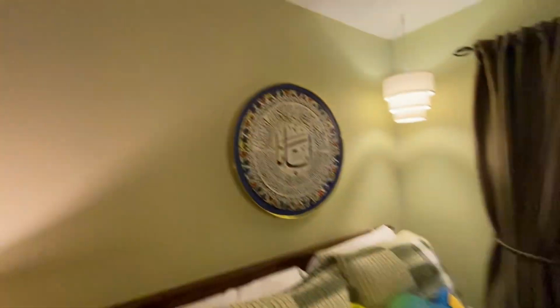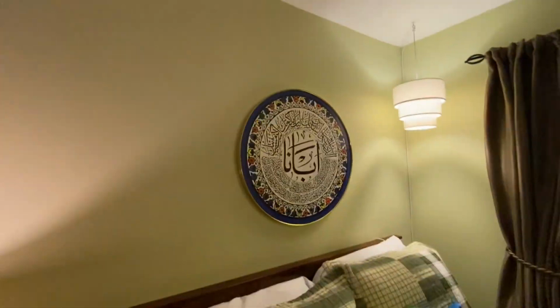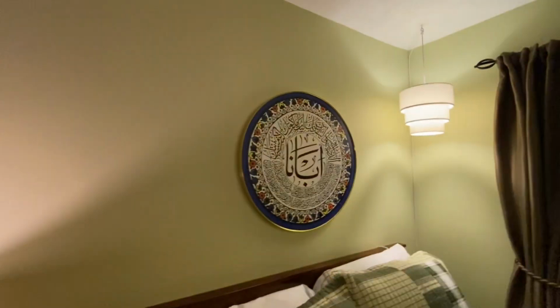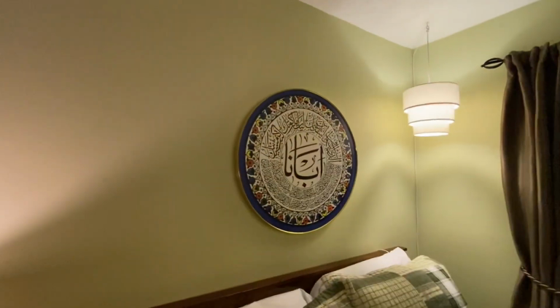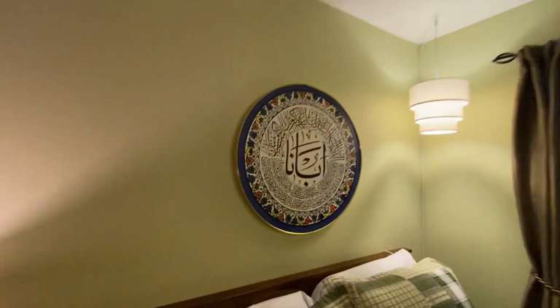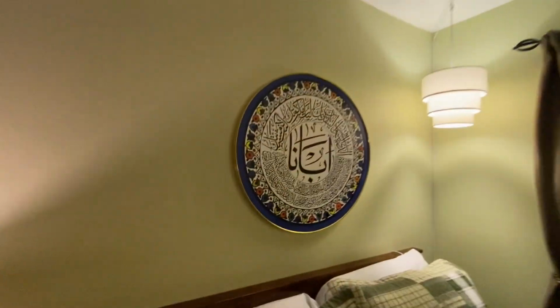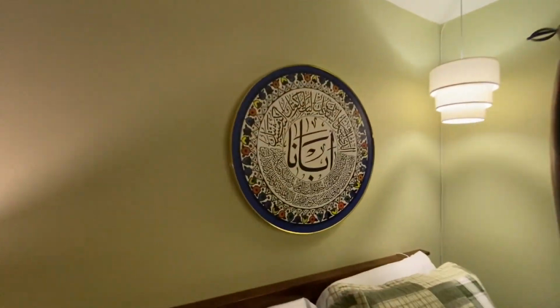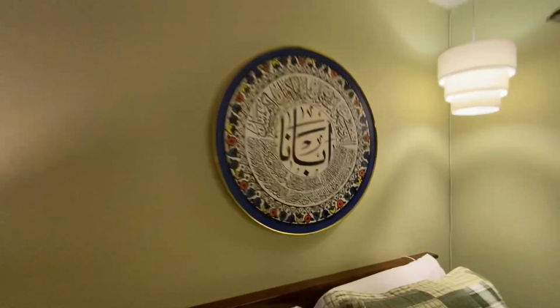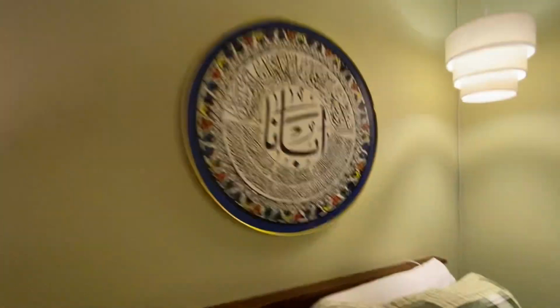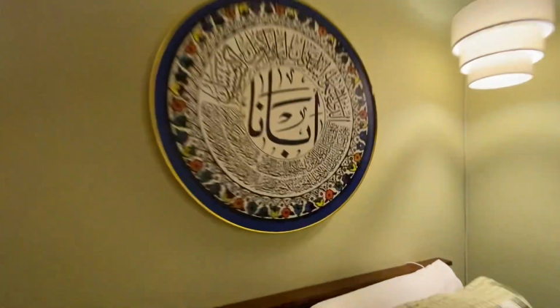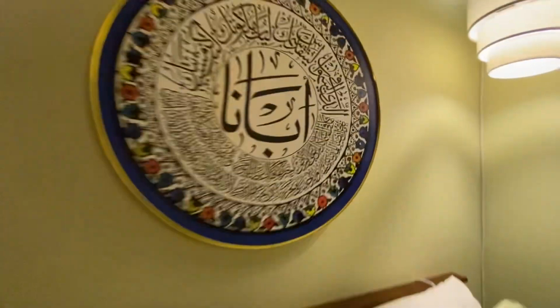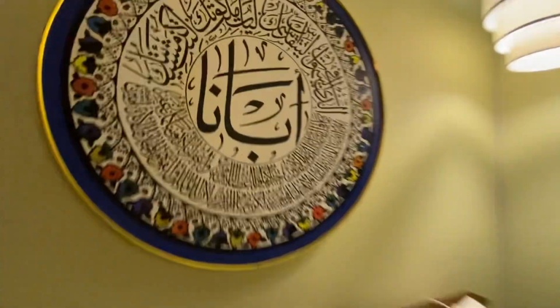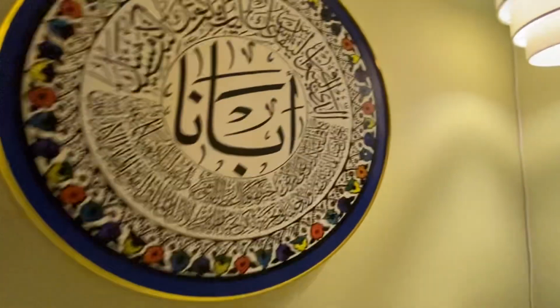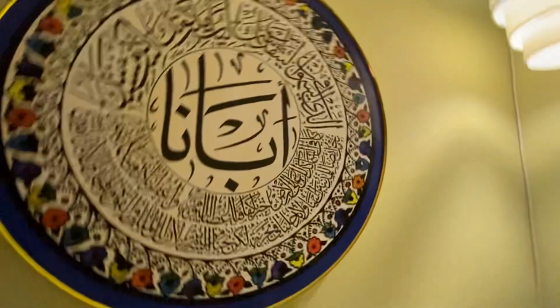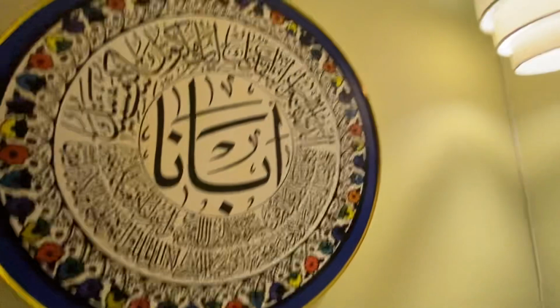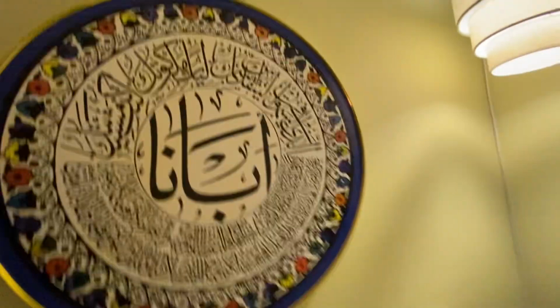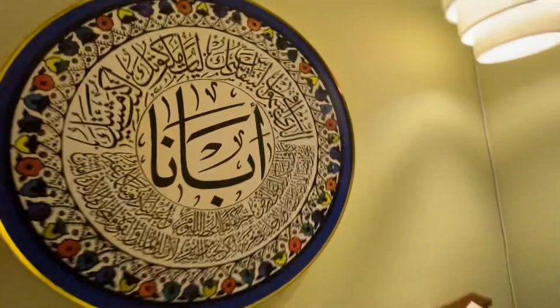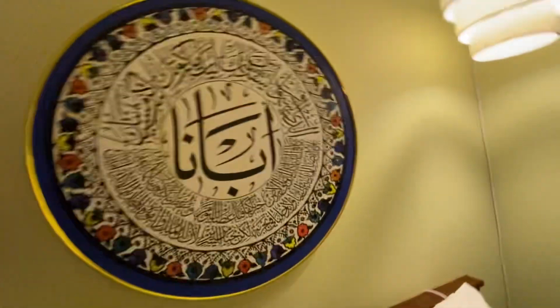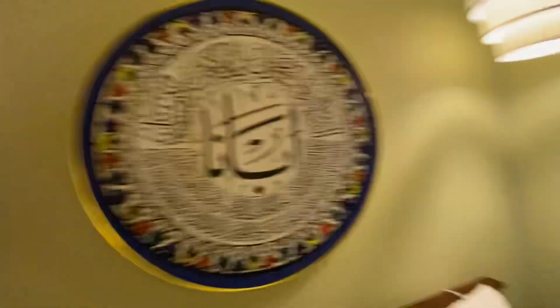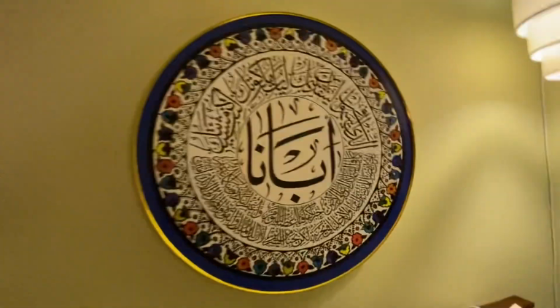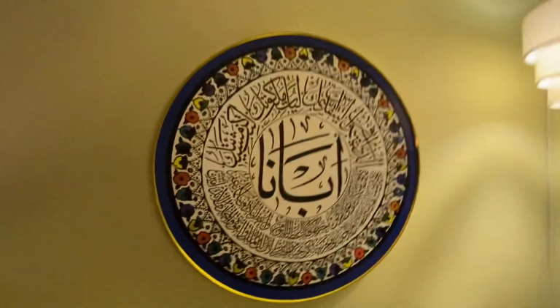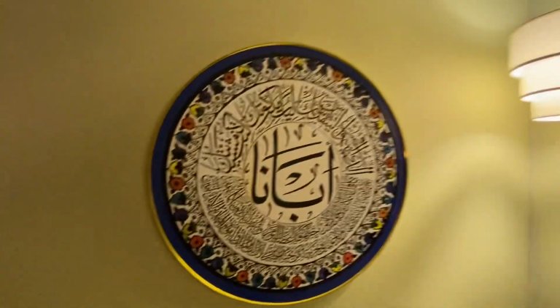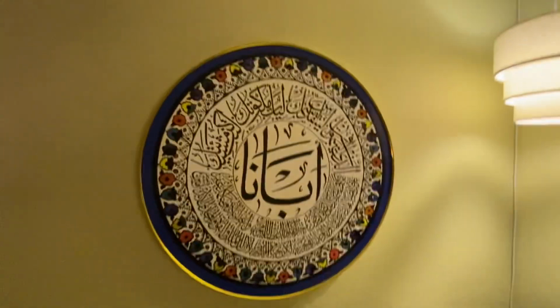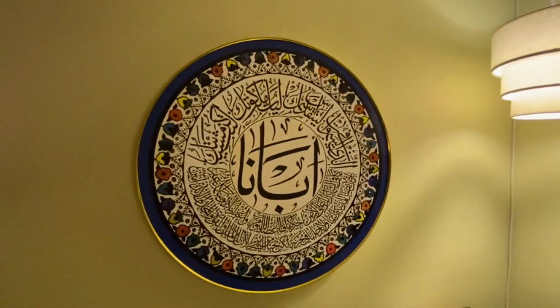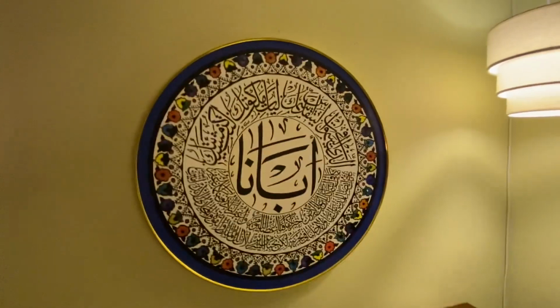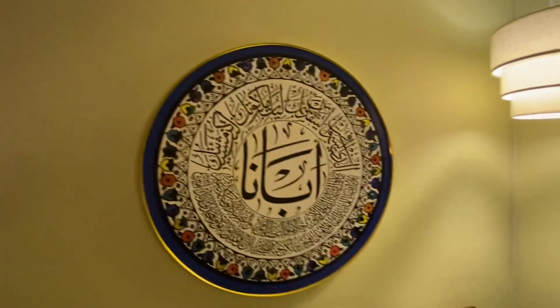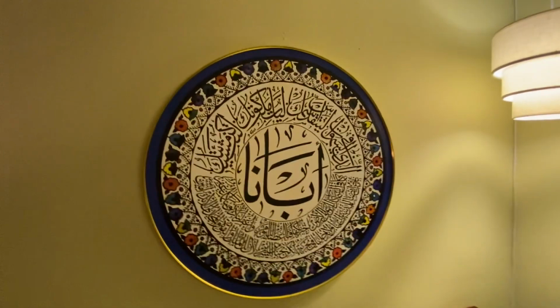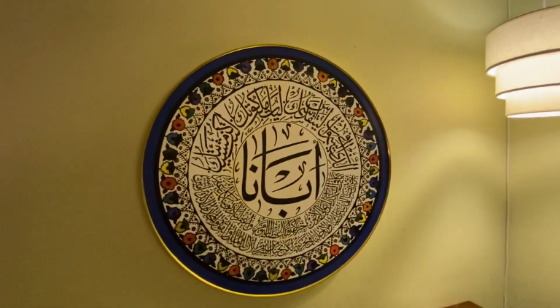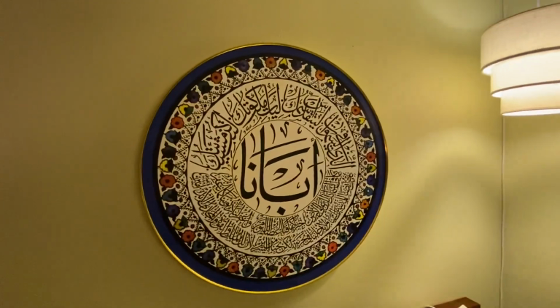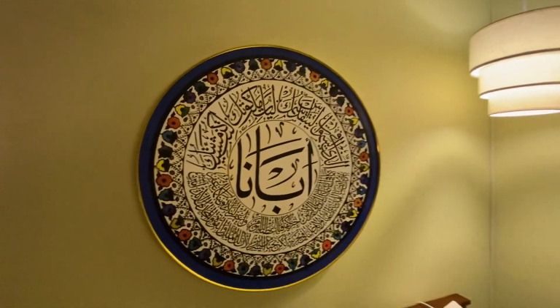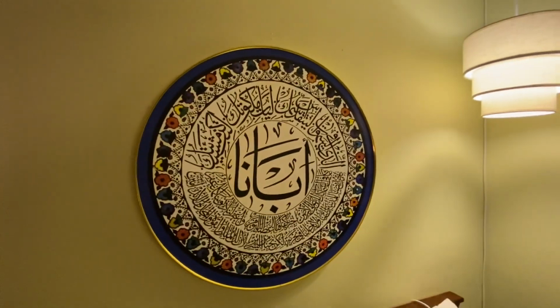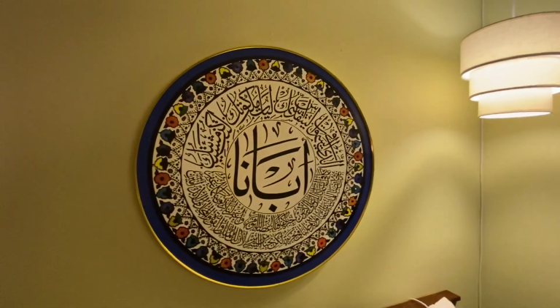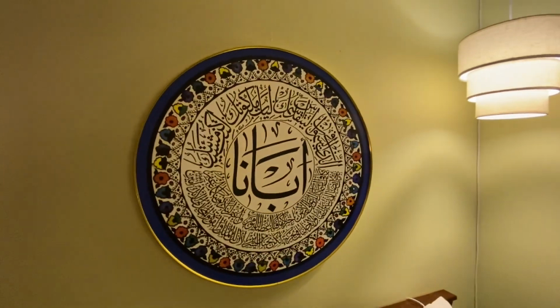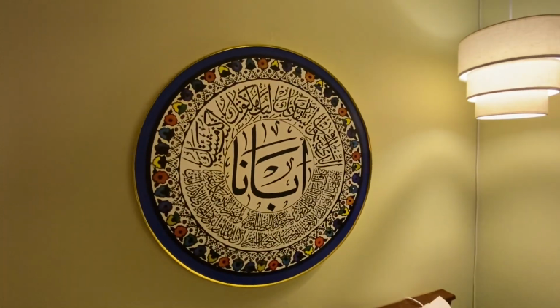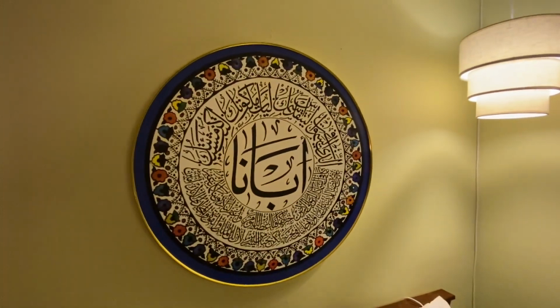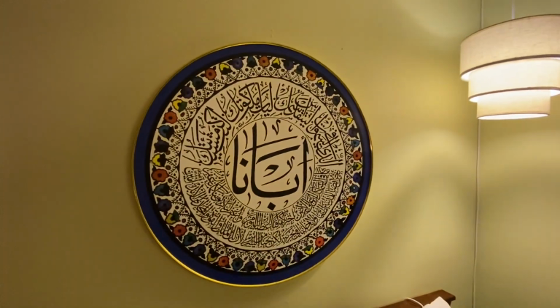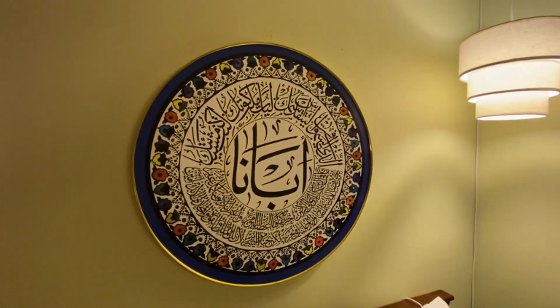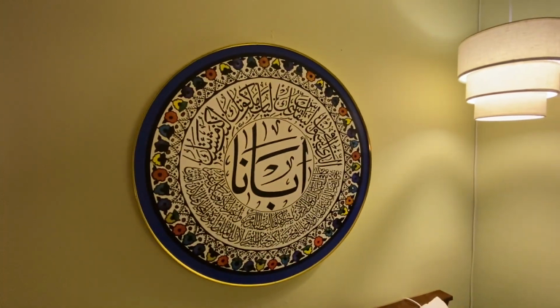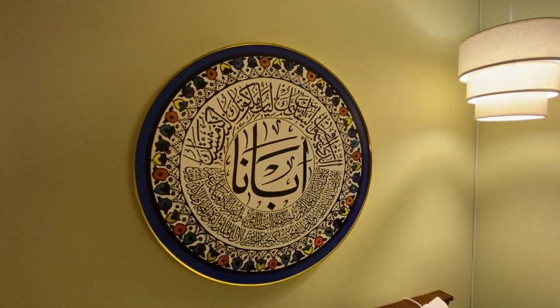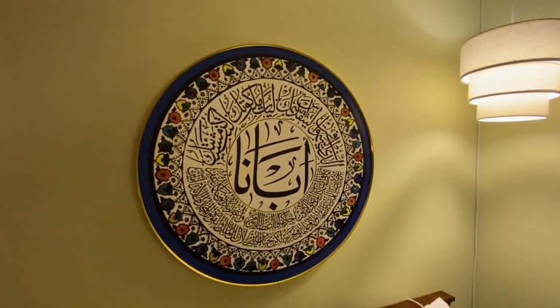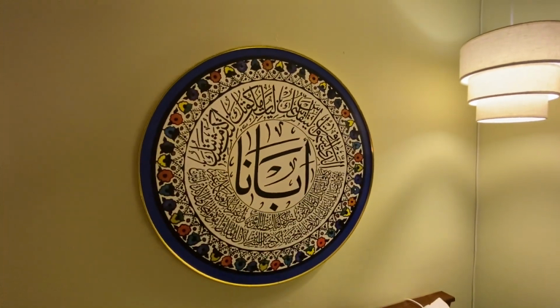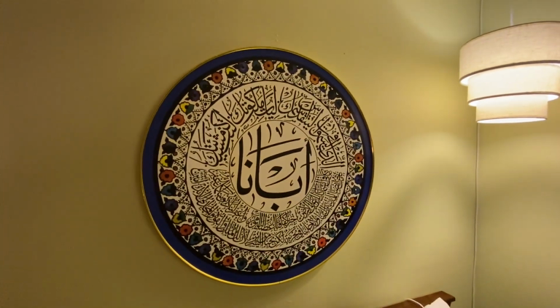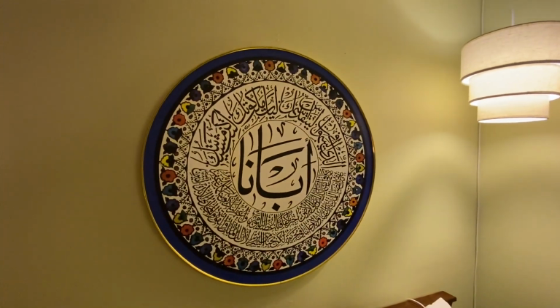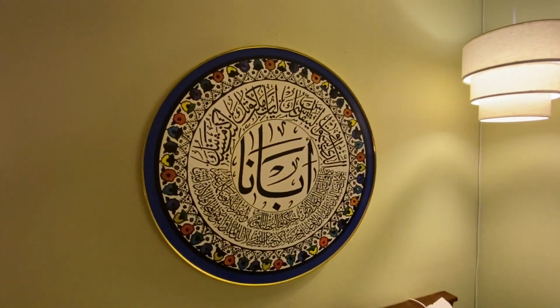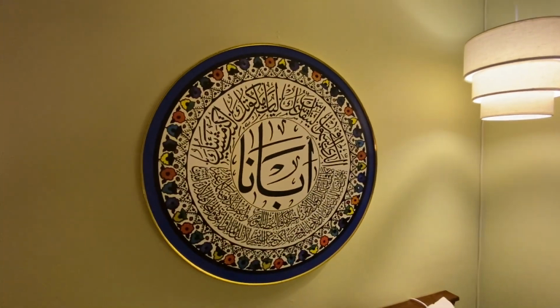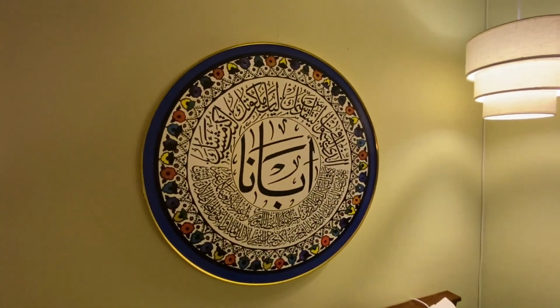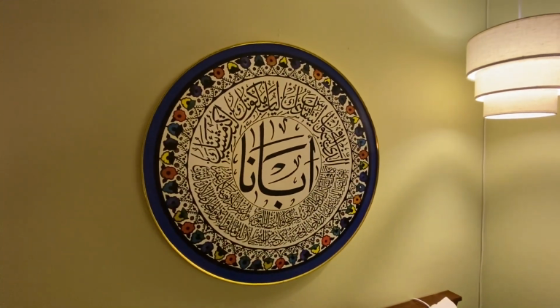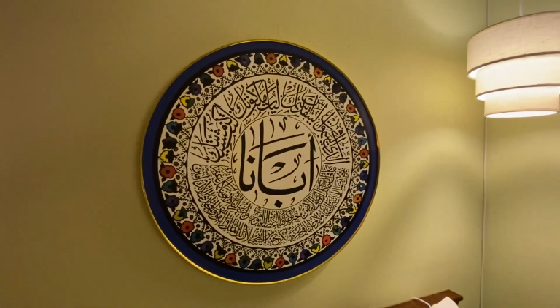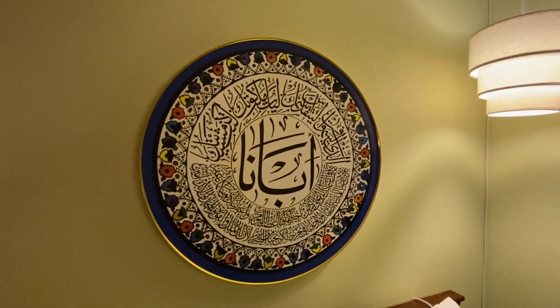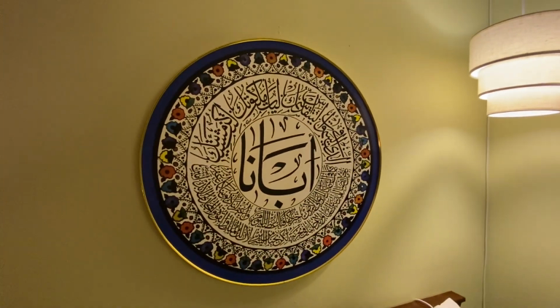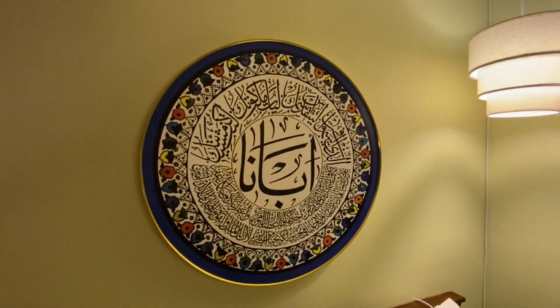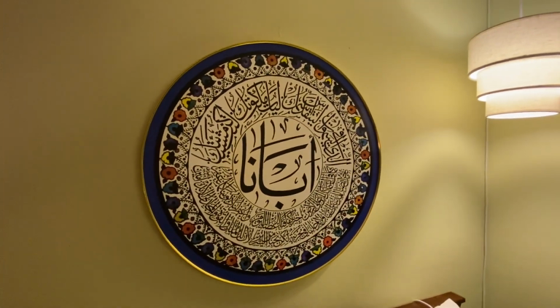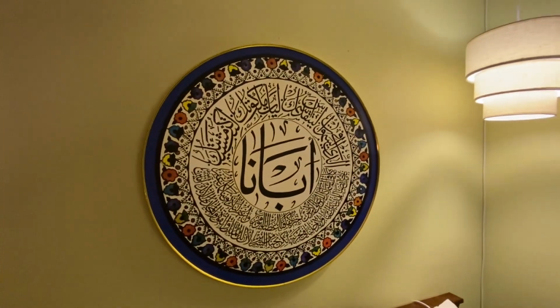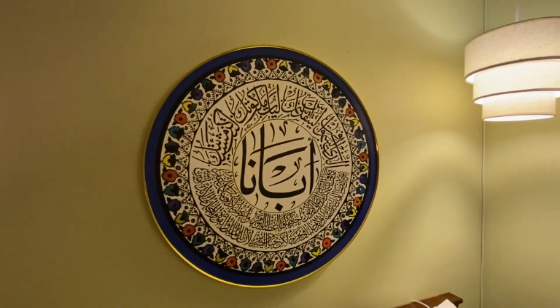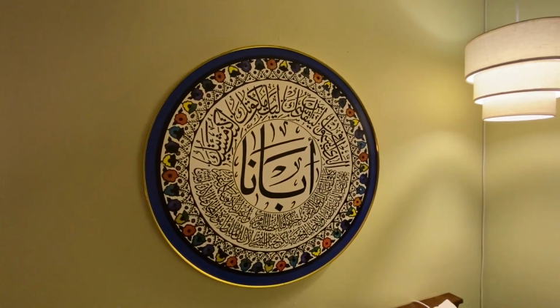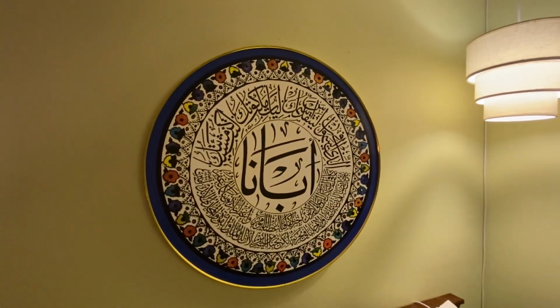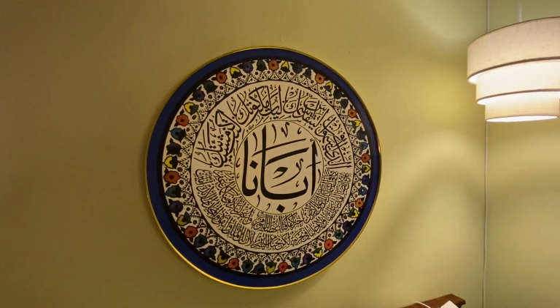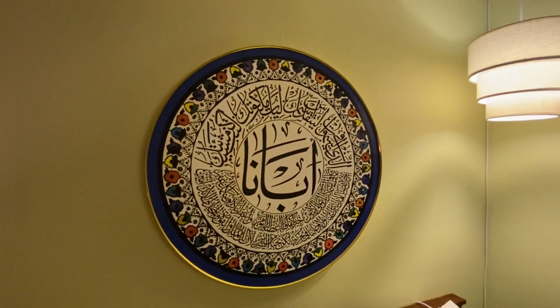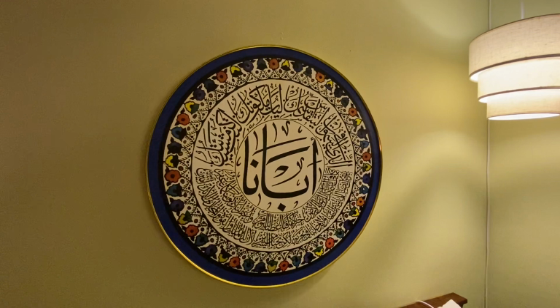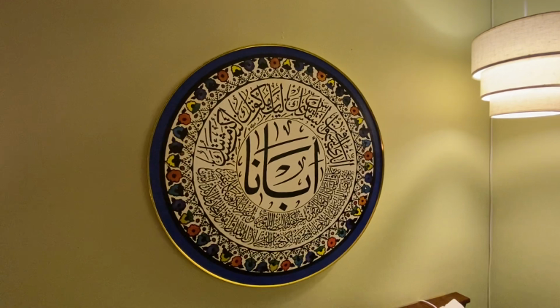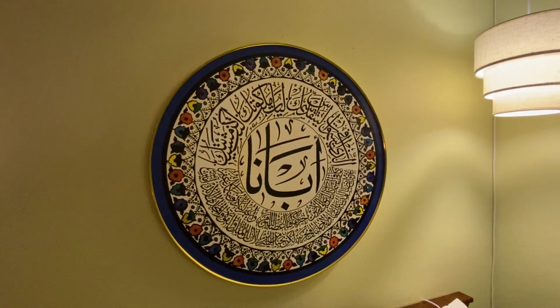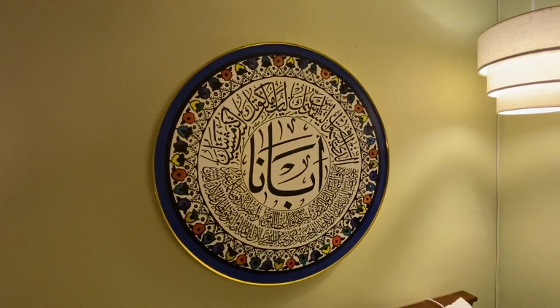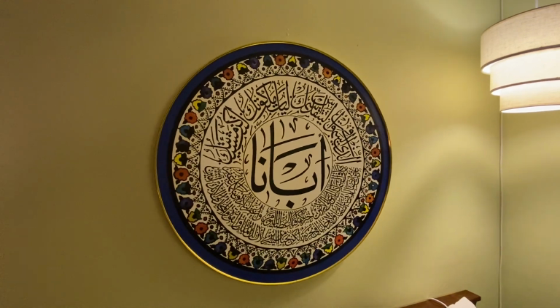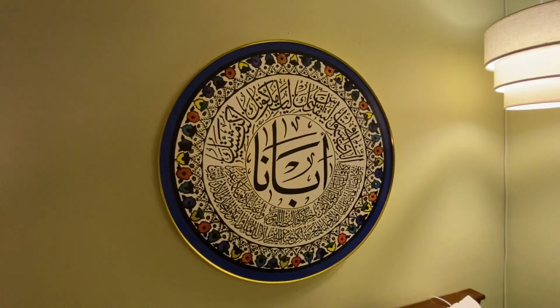And then we got probably my favorite piece — the Our Lord's Prayer in Arabic calligraphy.